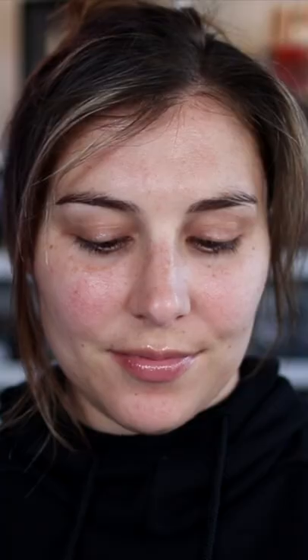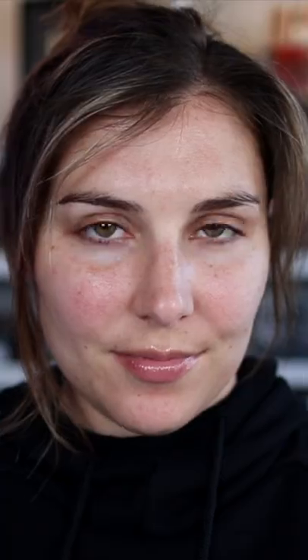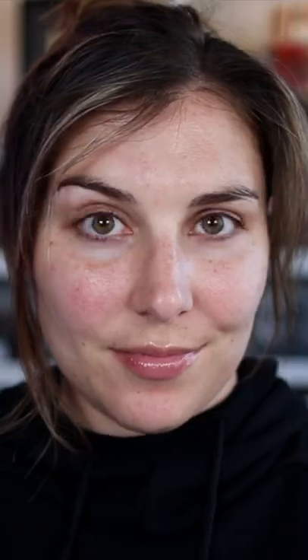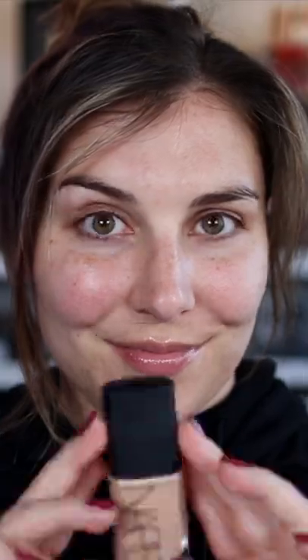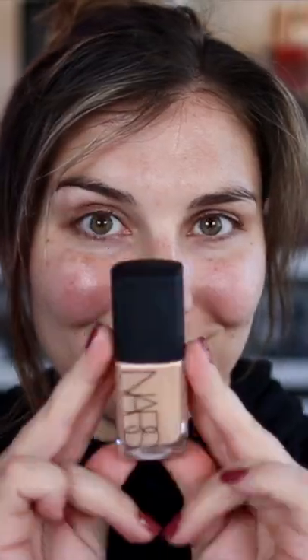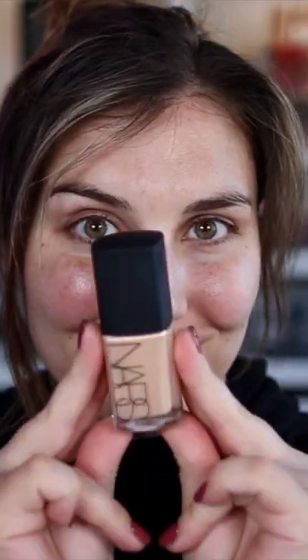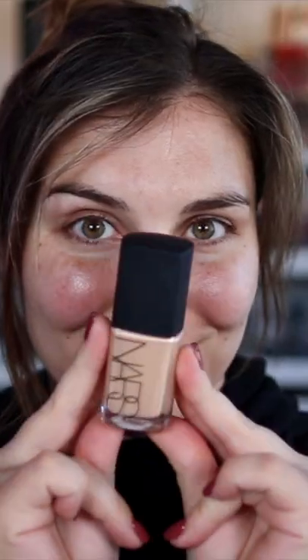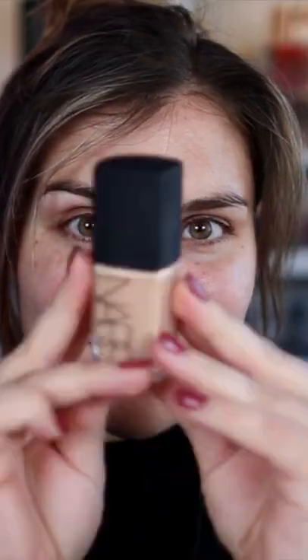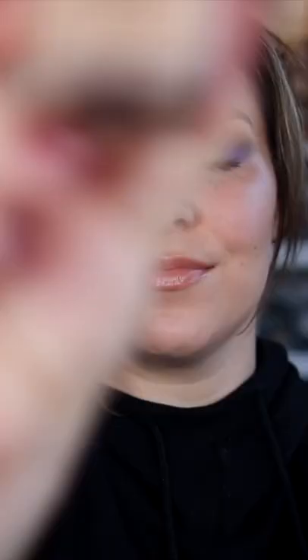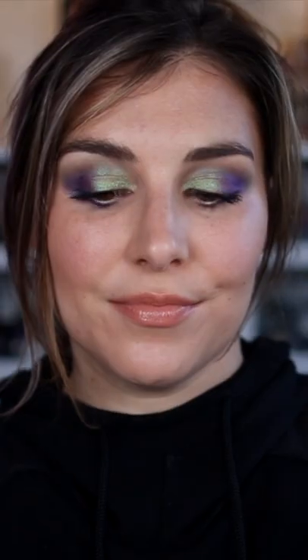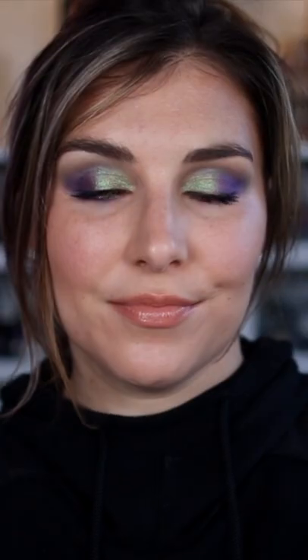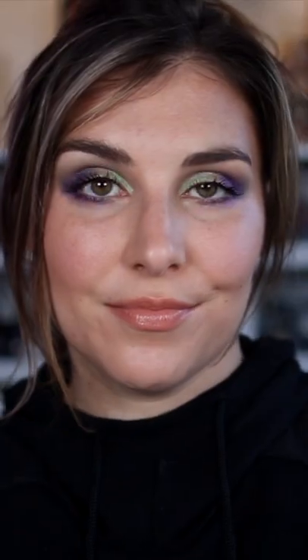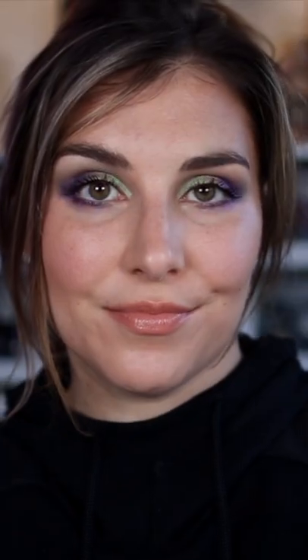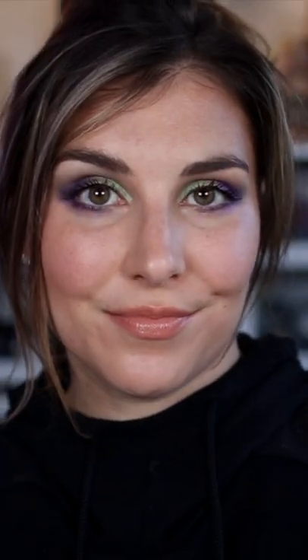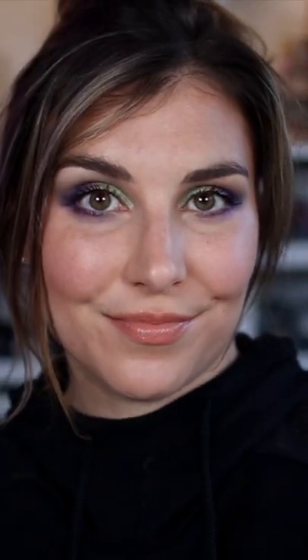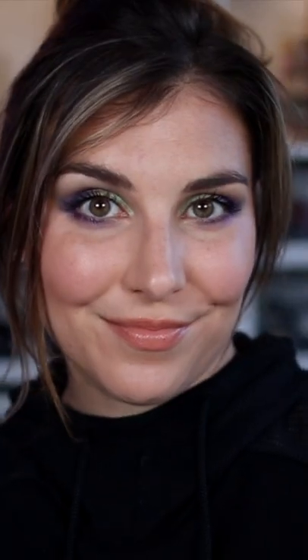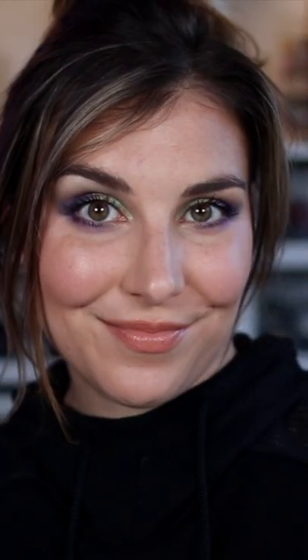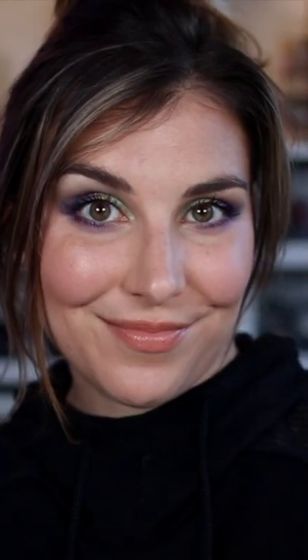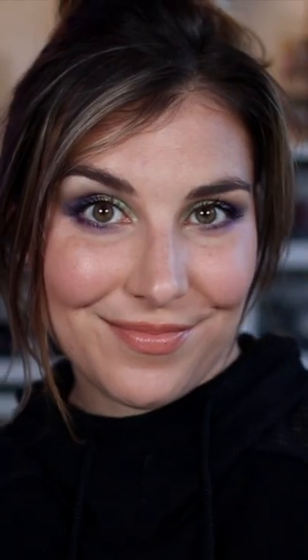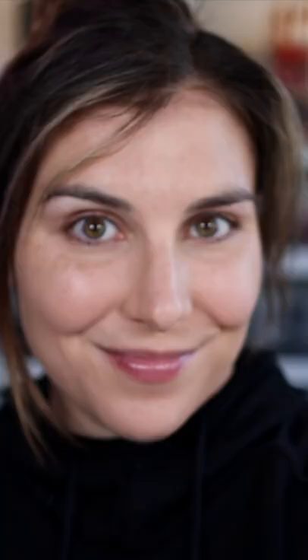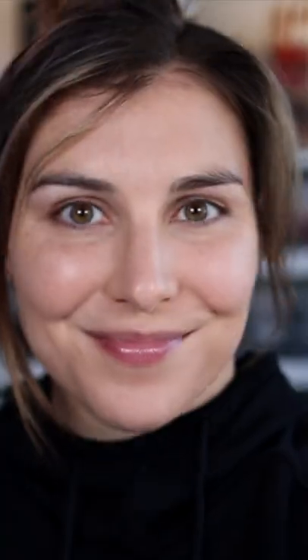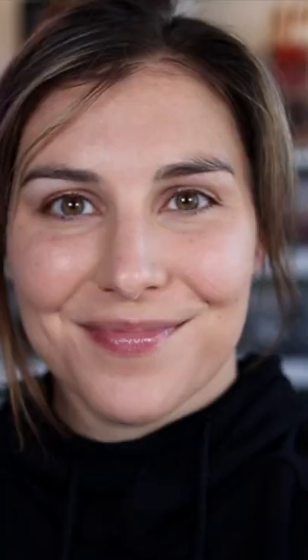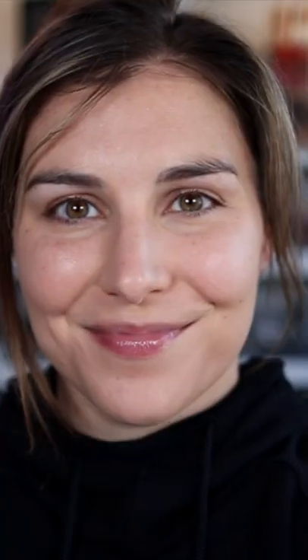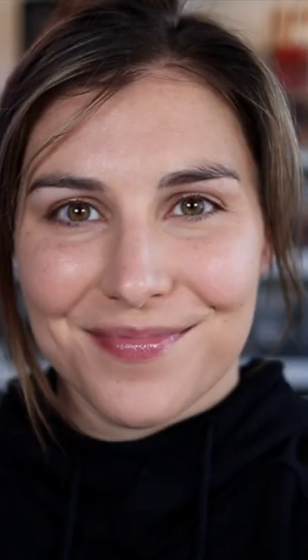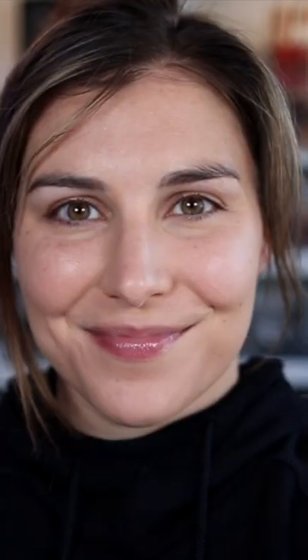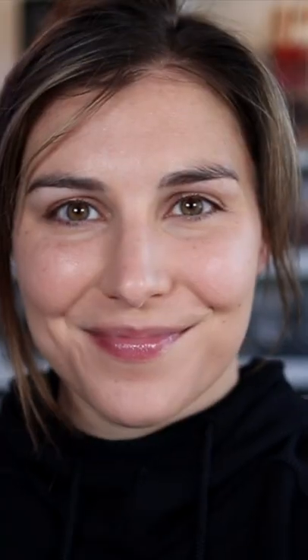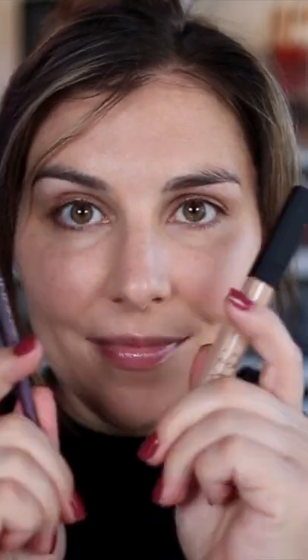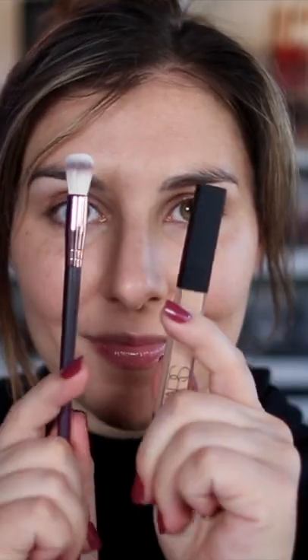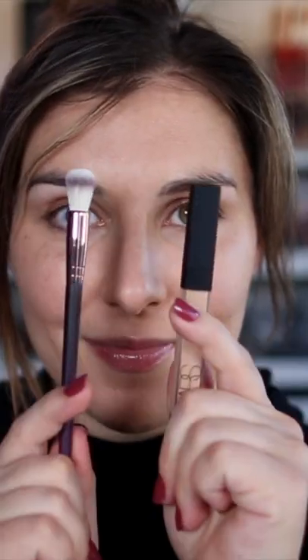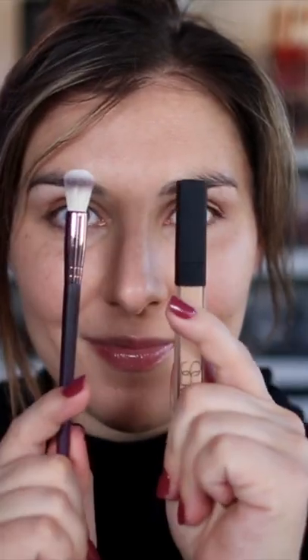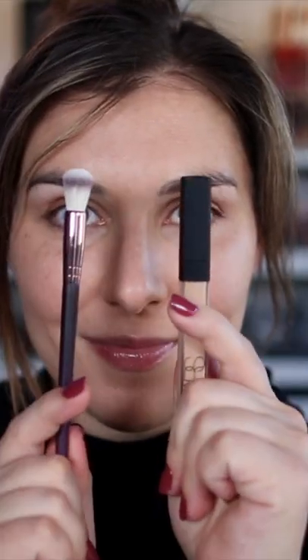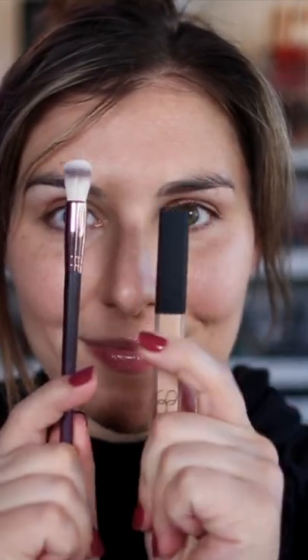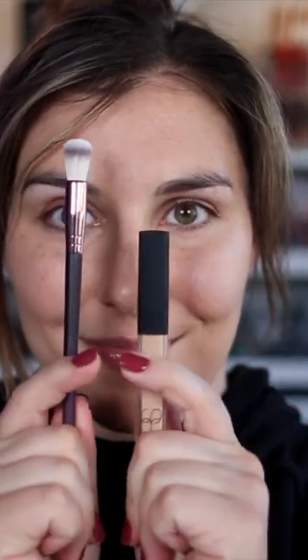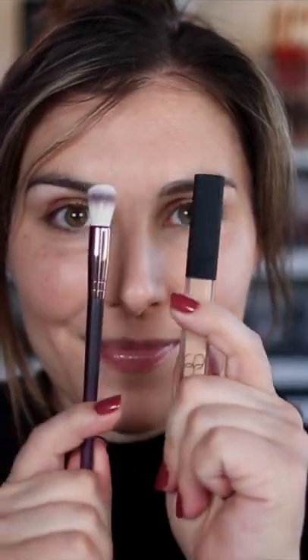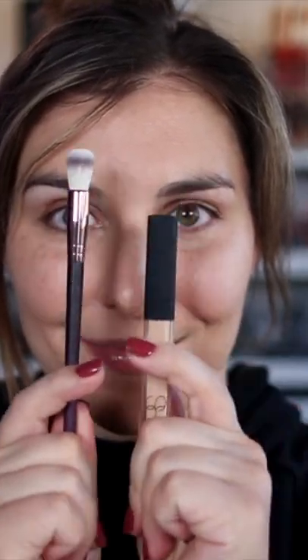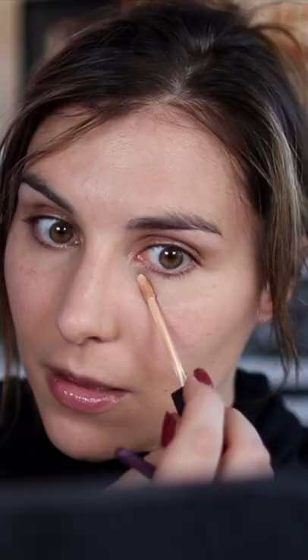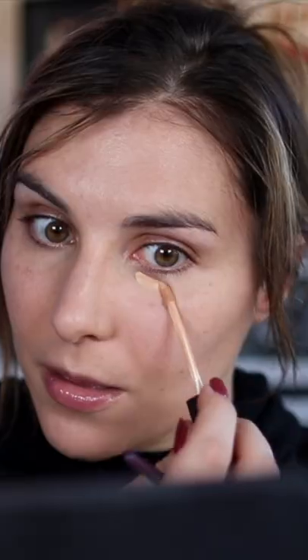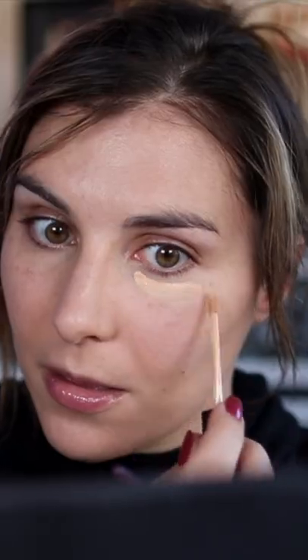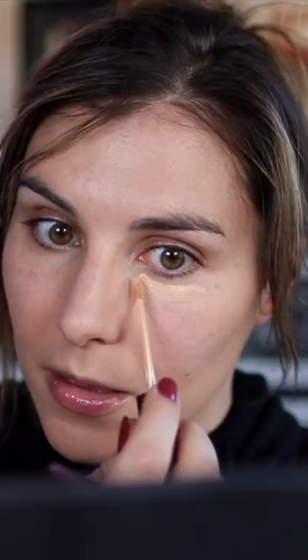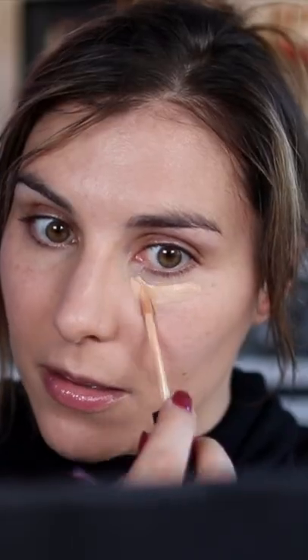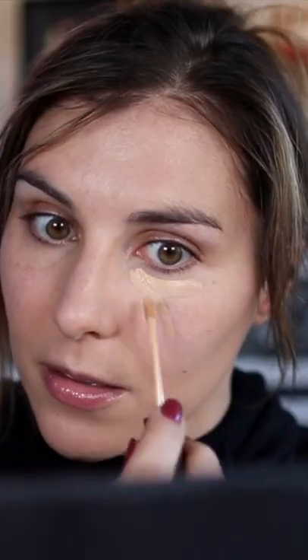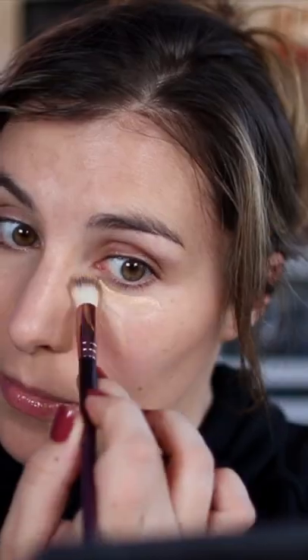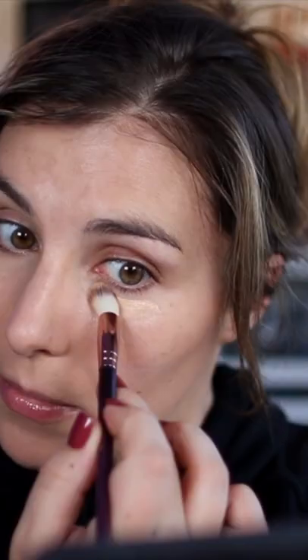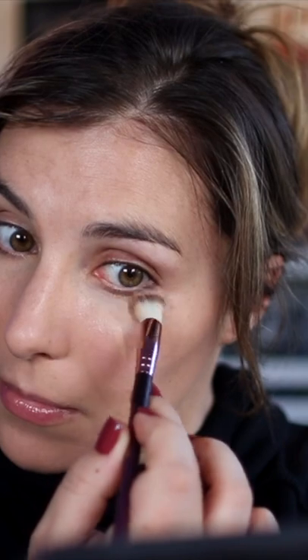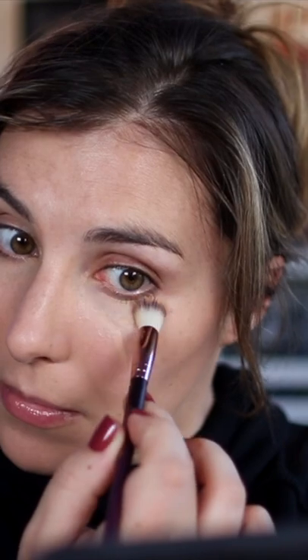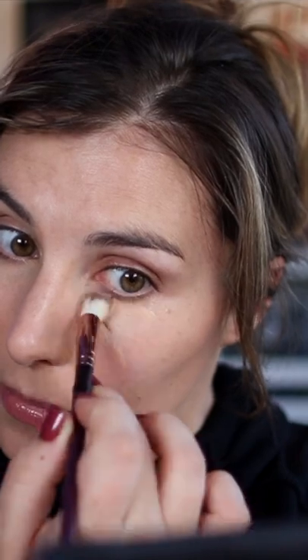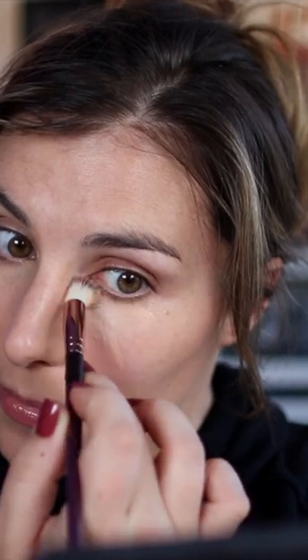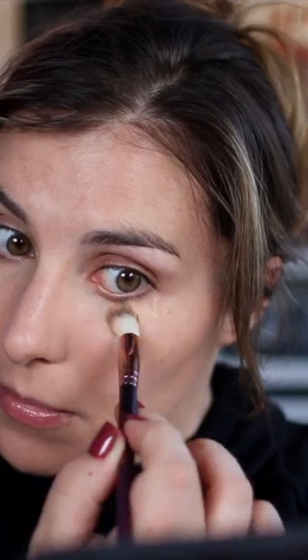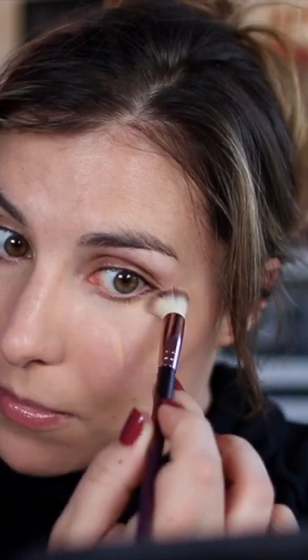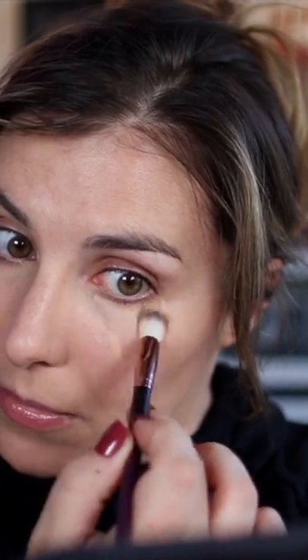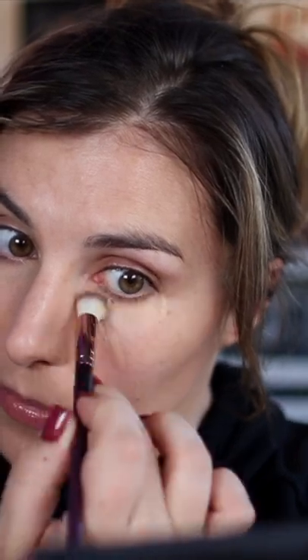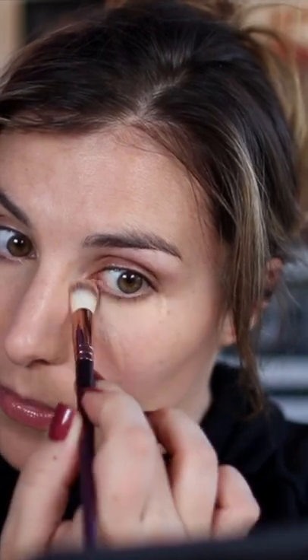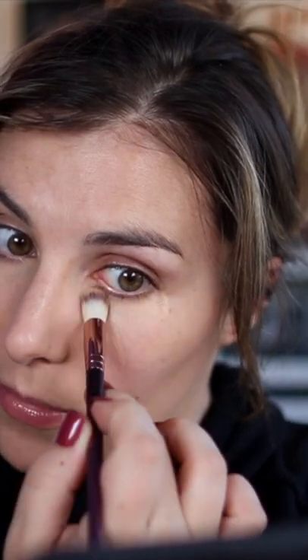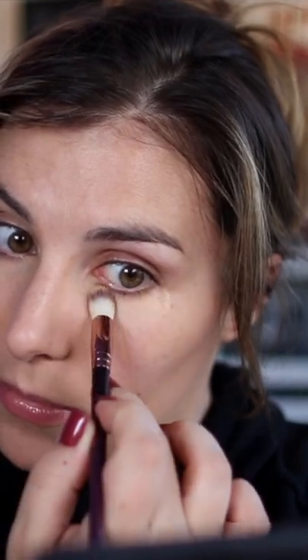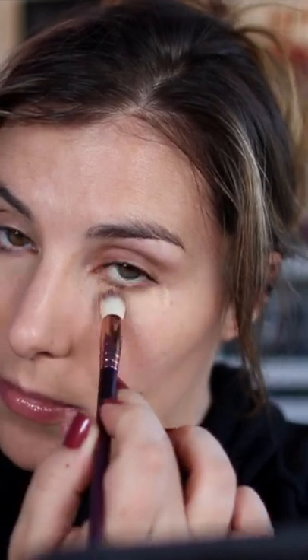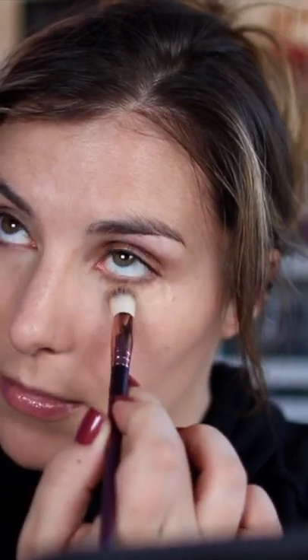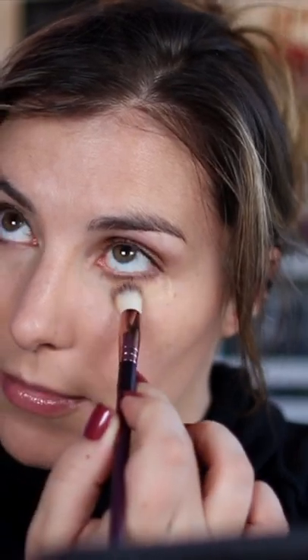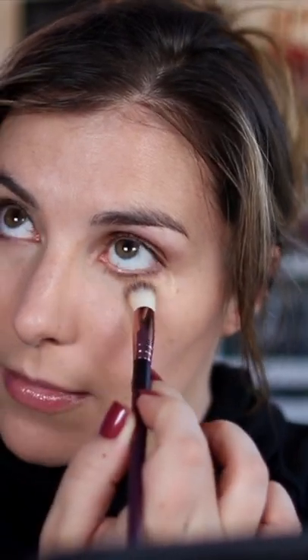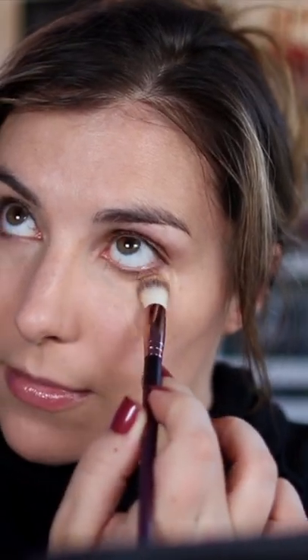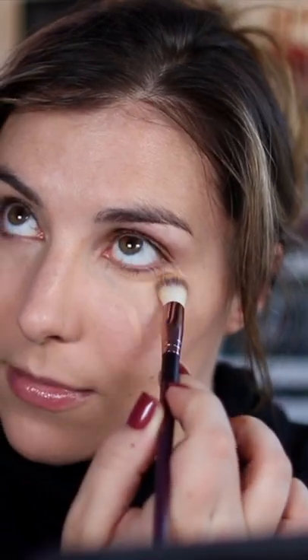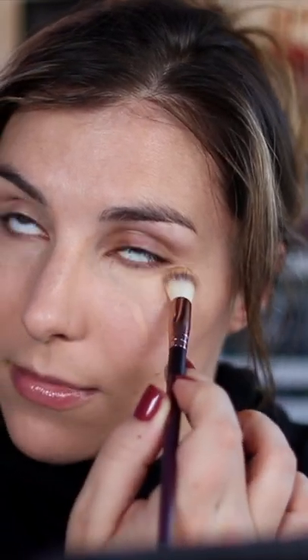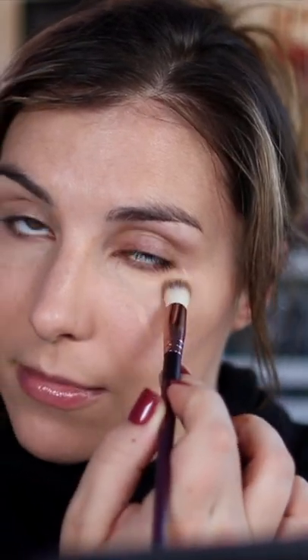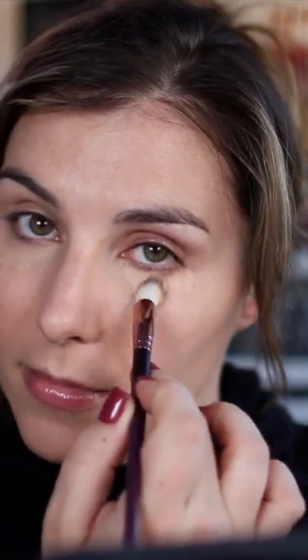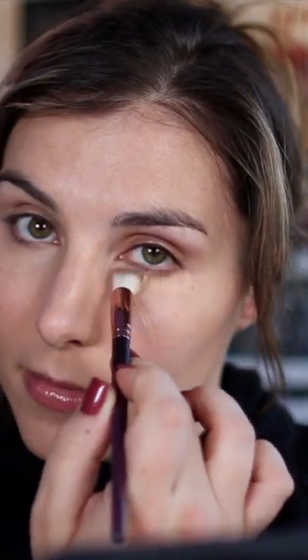So let's do this look. First, starting with foundation and then moving to concealer. That was NARS Sheer Glow Foundation, and this is the Radiant Creamy Concealer.